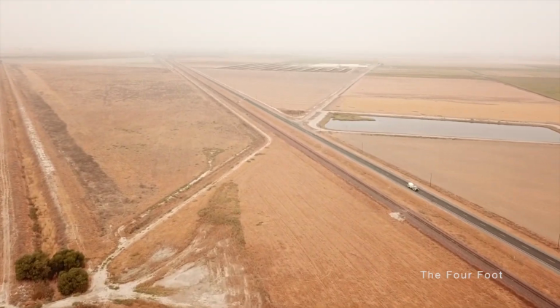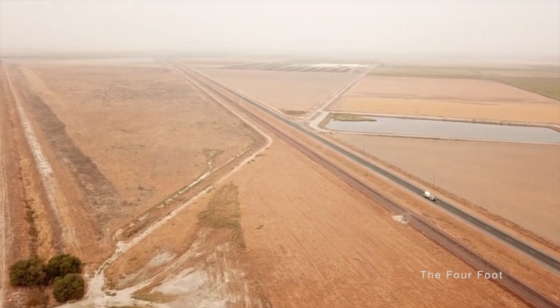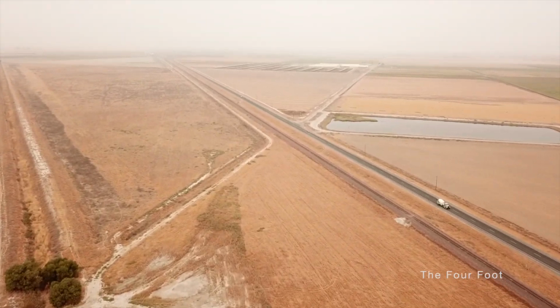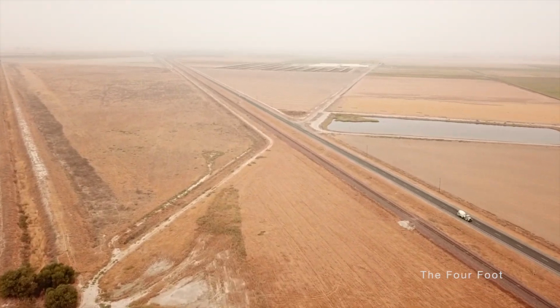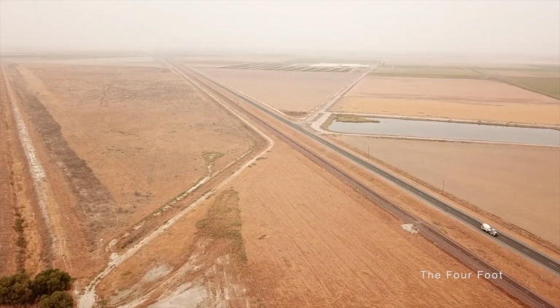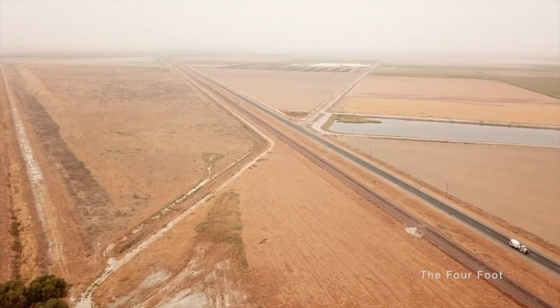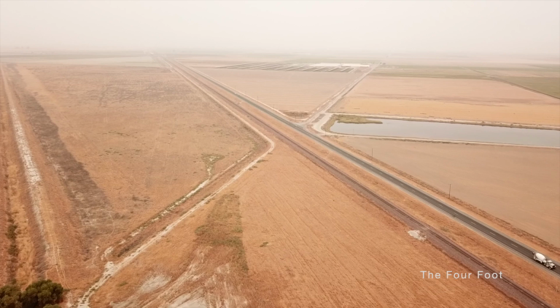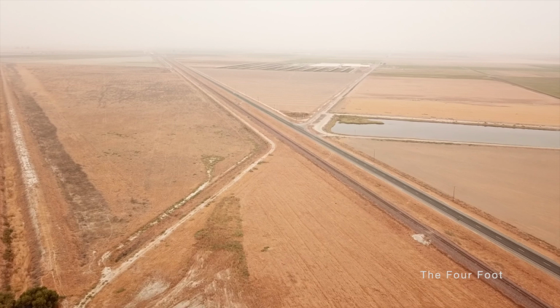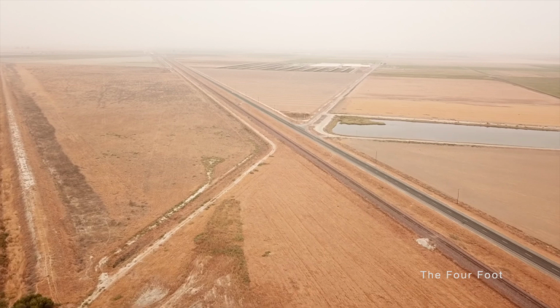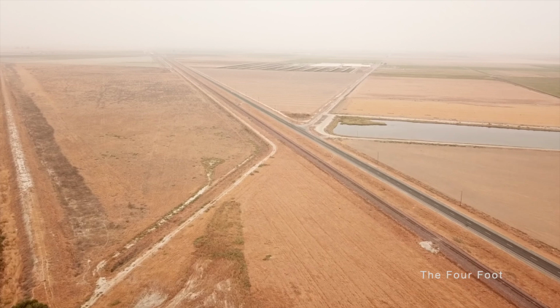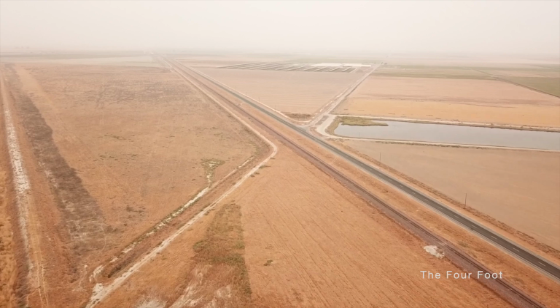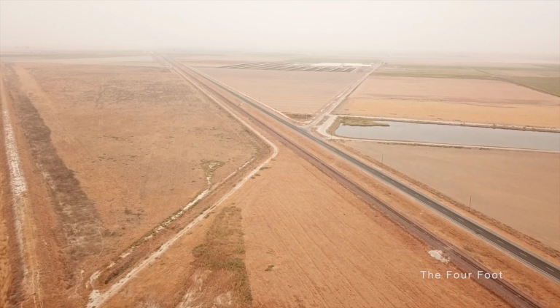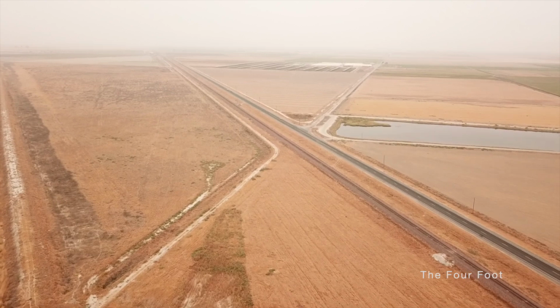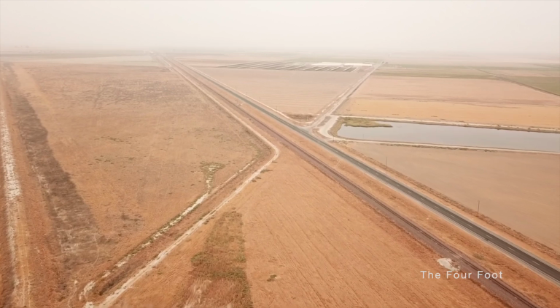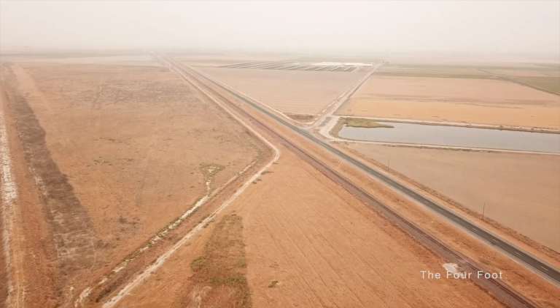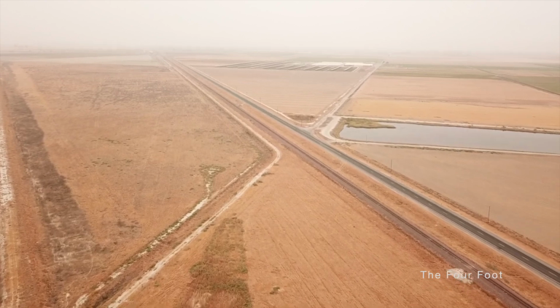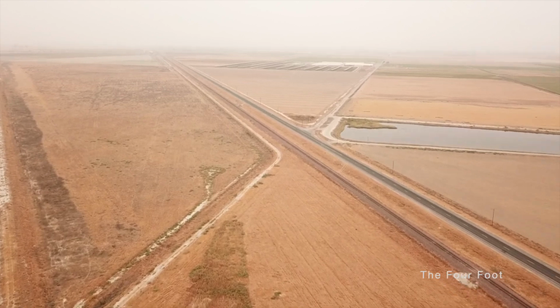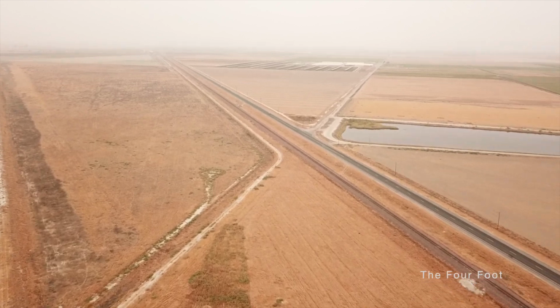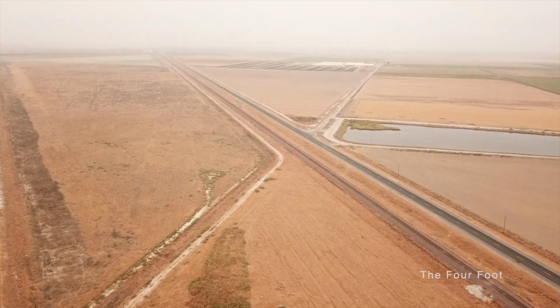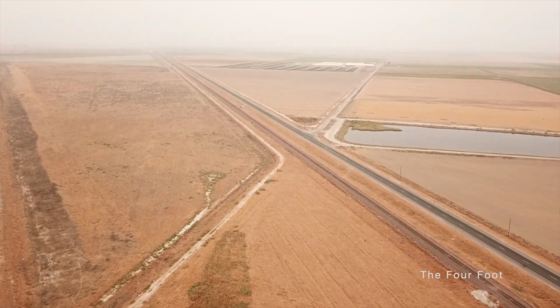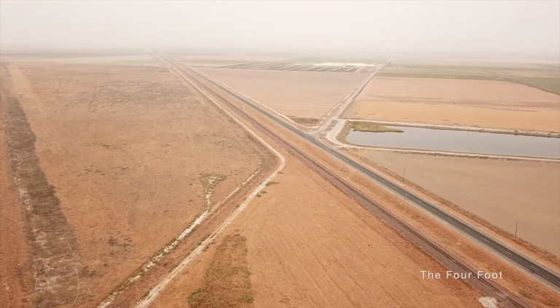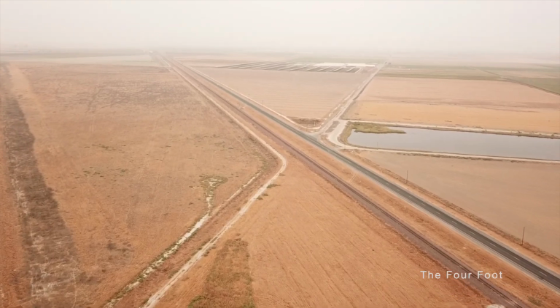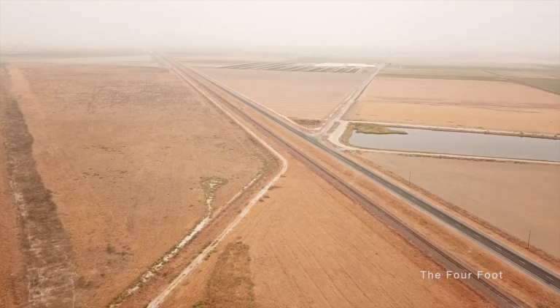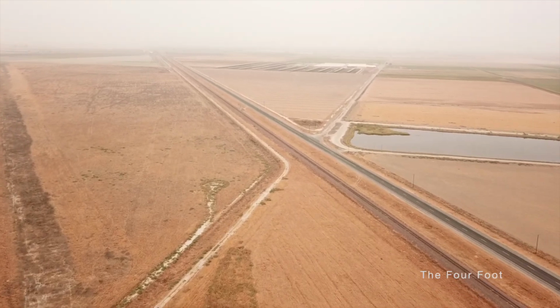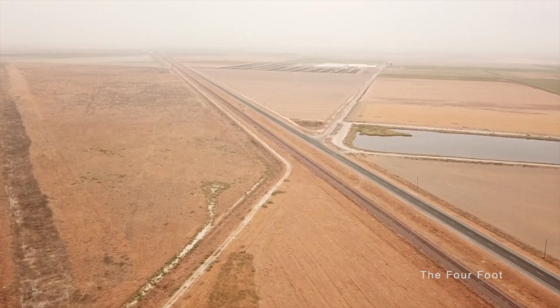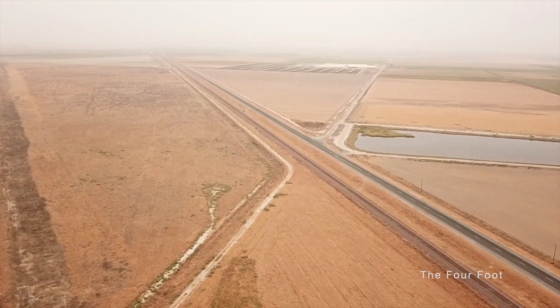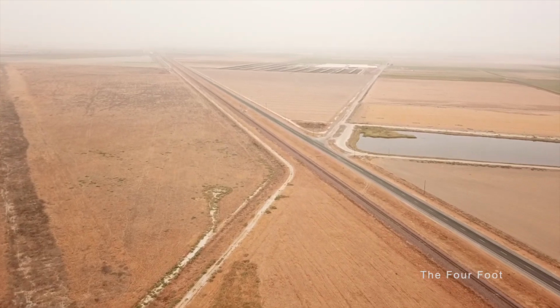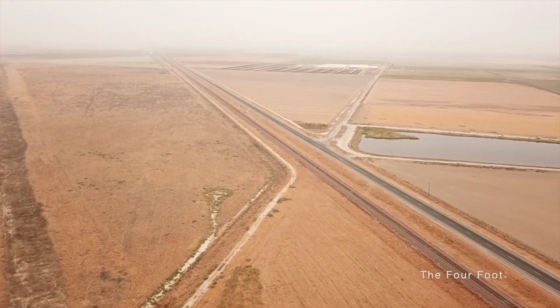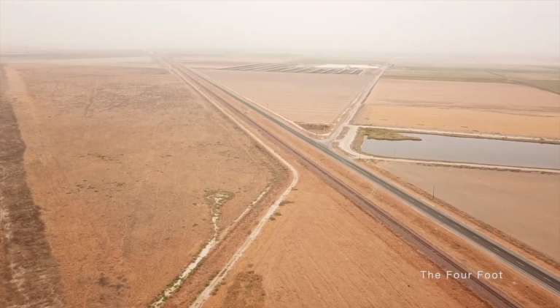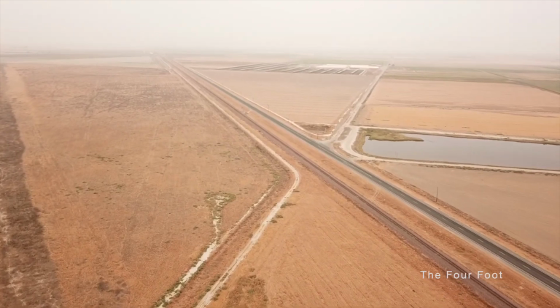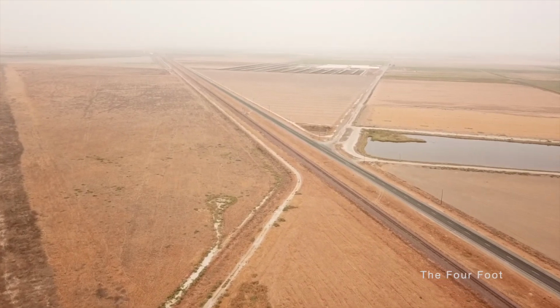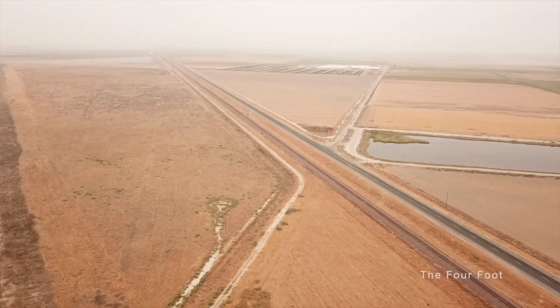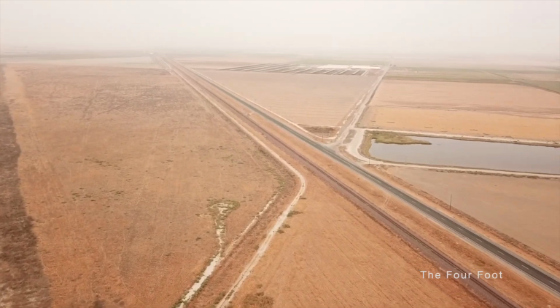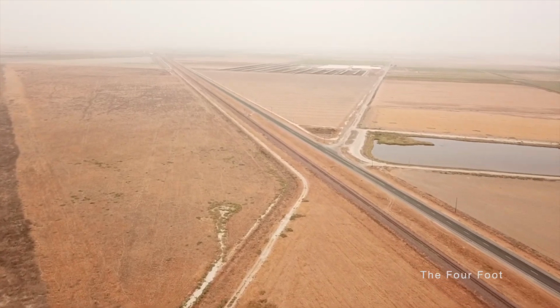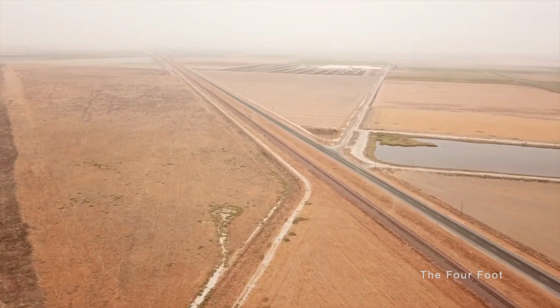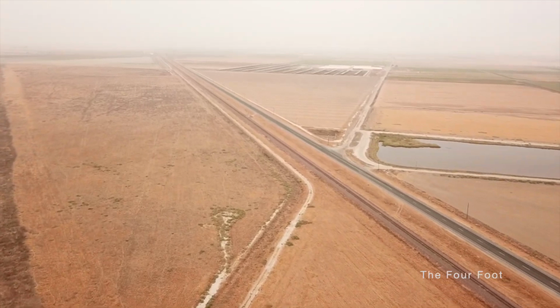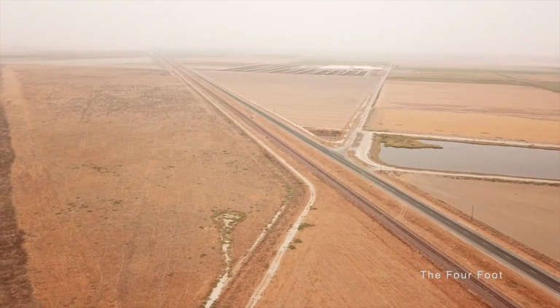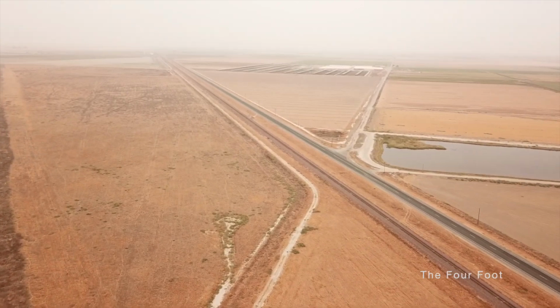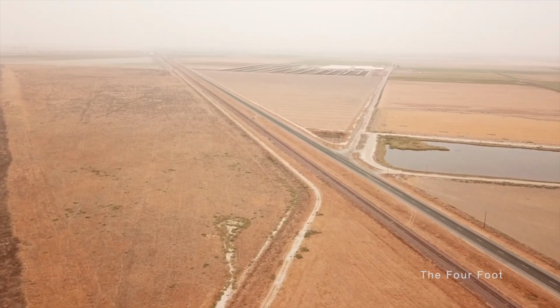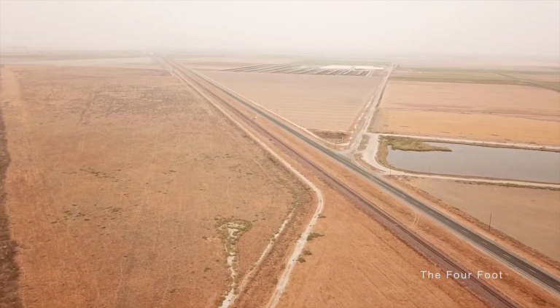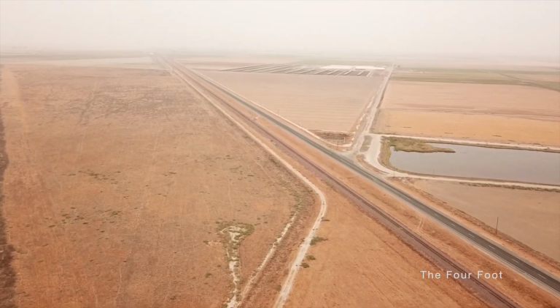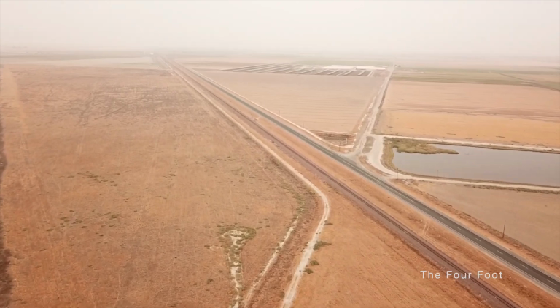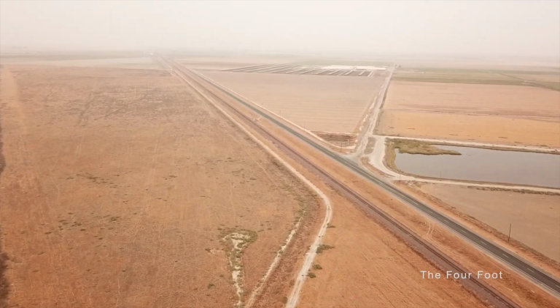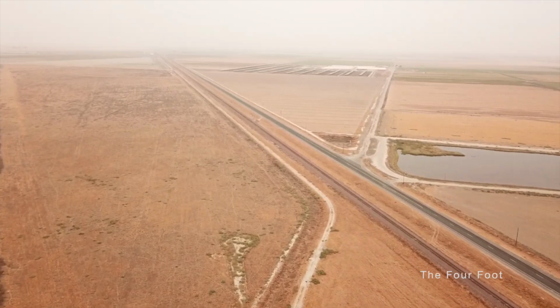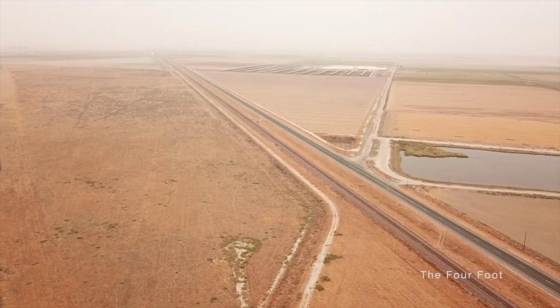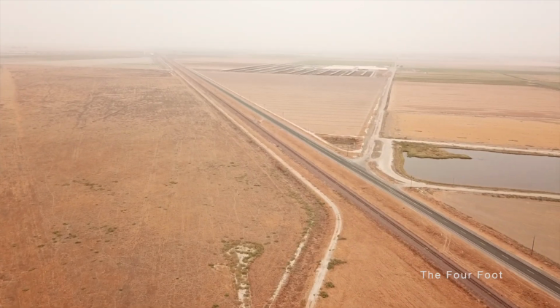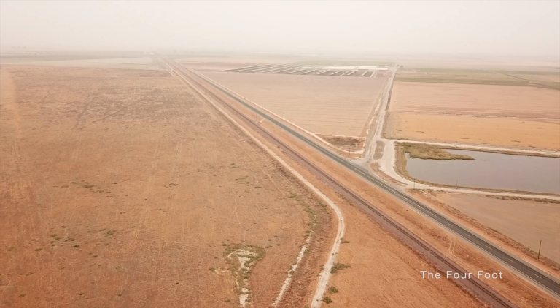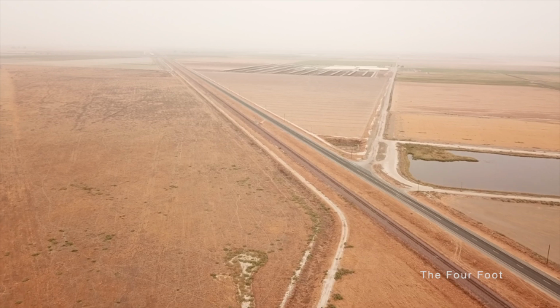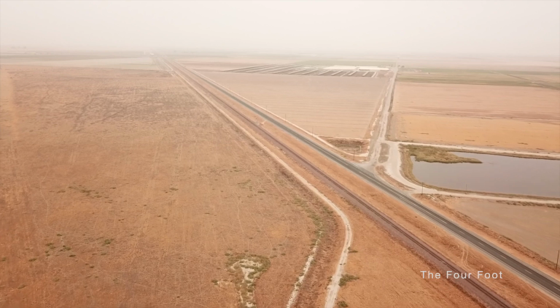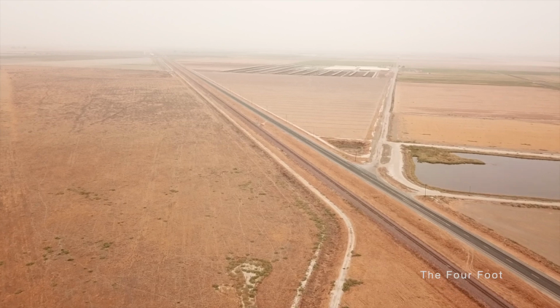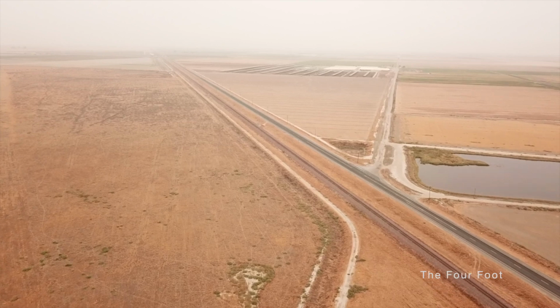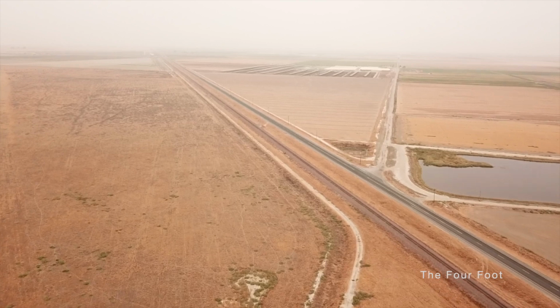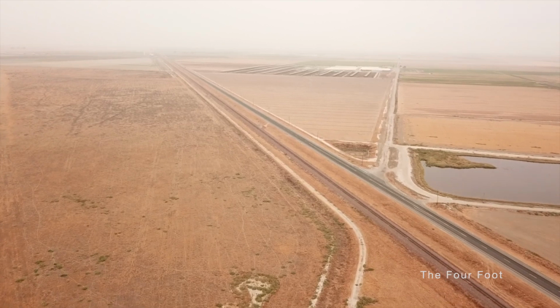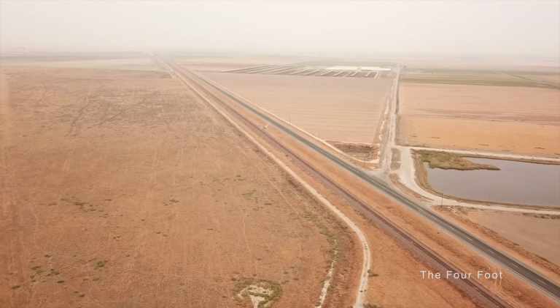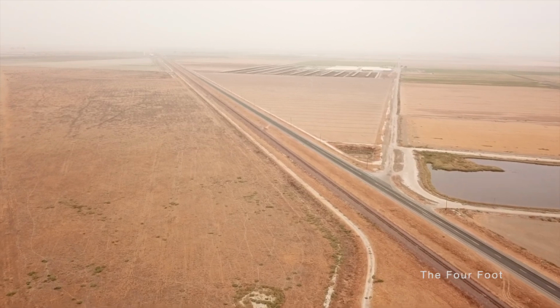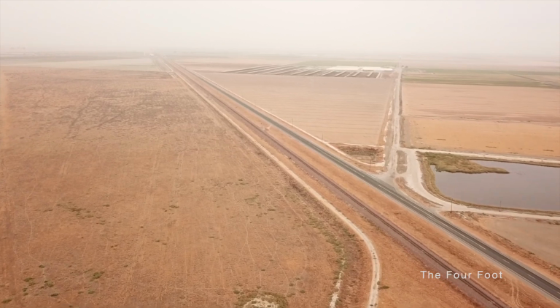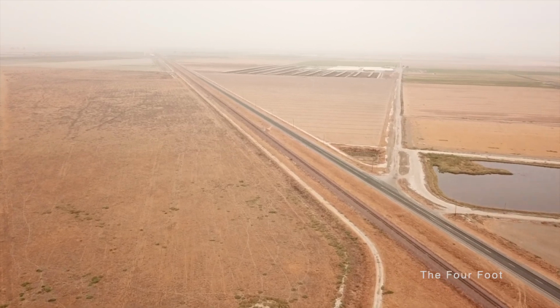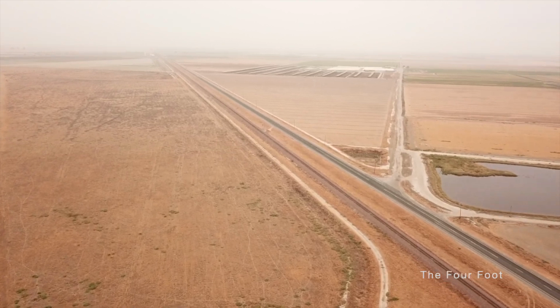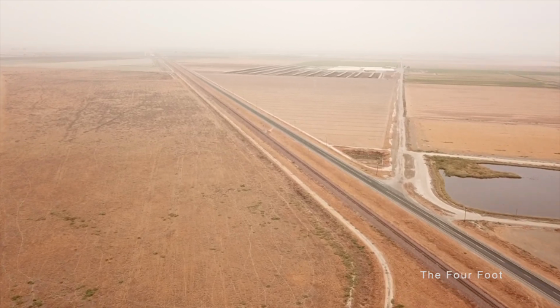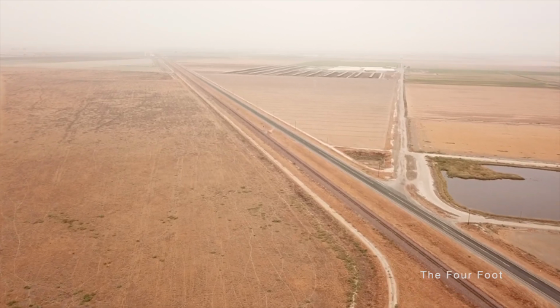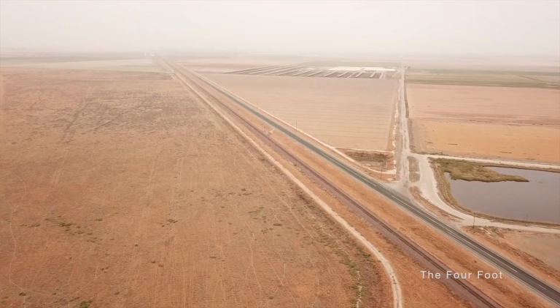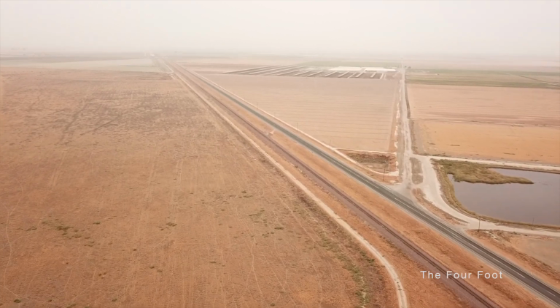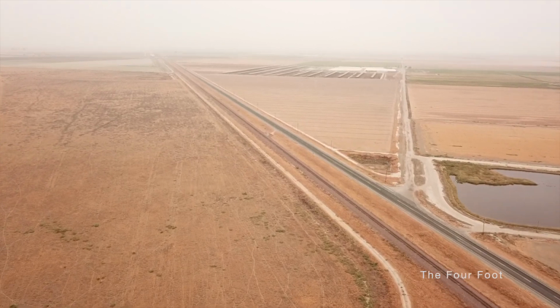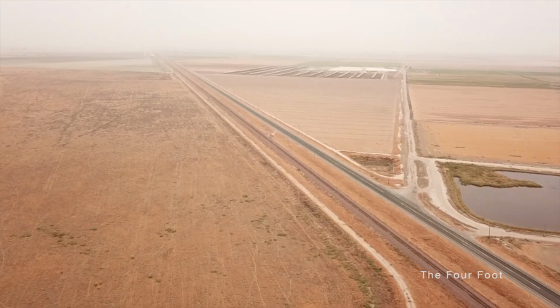Even before construction of high-speed rail began, you can see that access to a lot of these county roads has been severed. Let us move on.